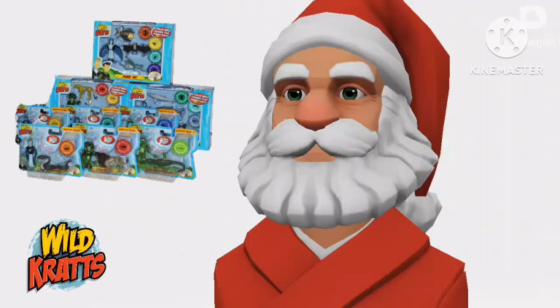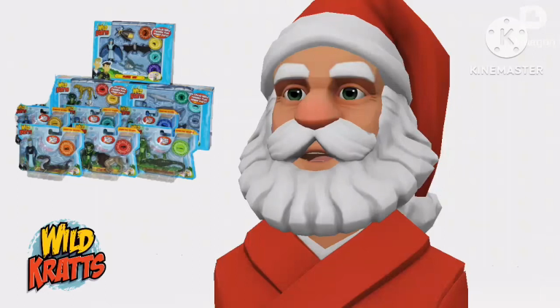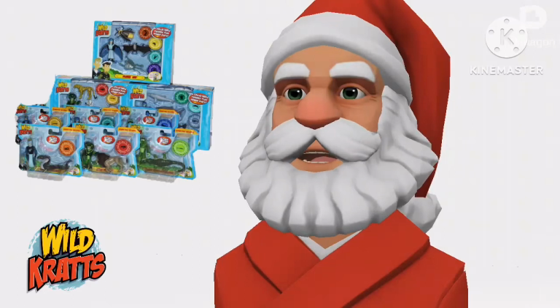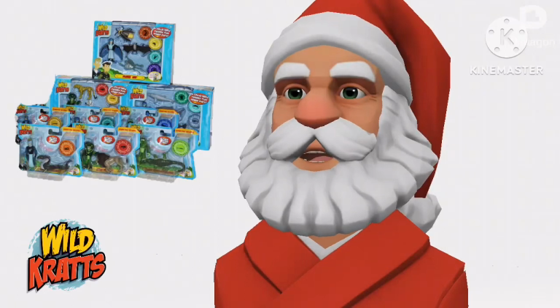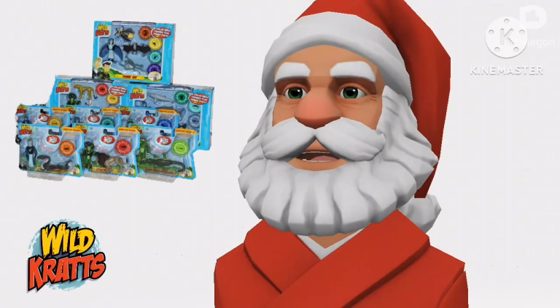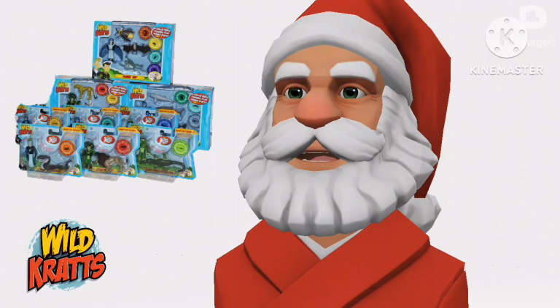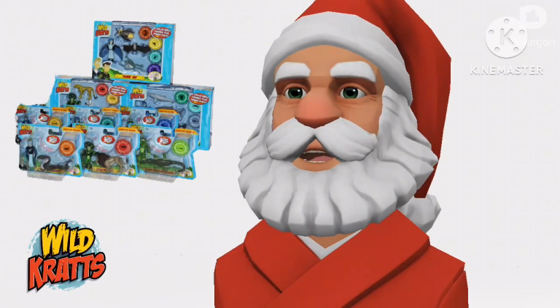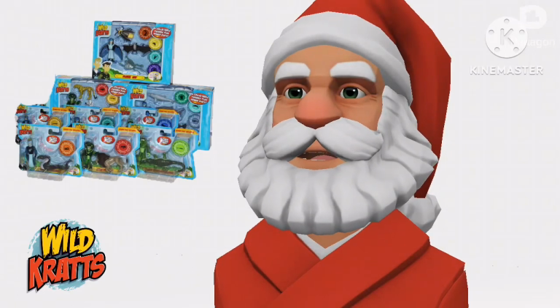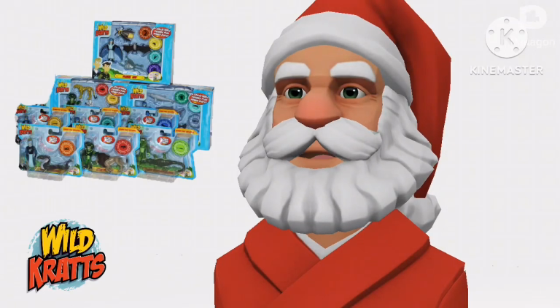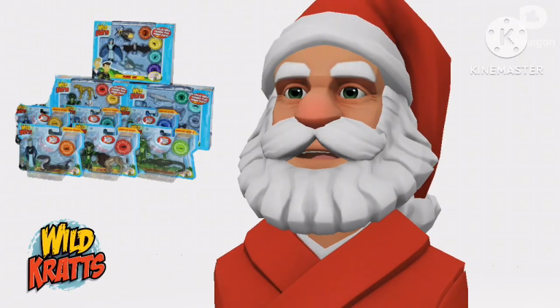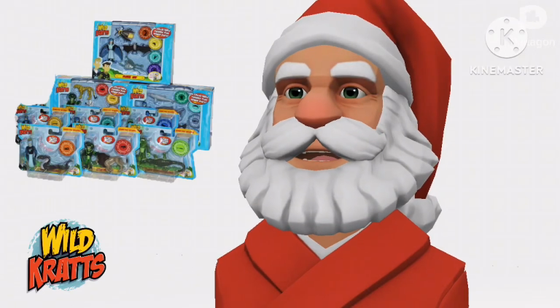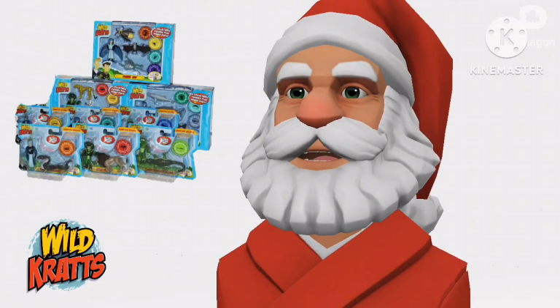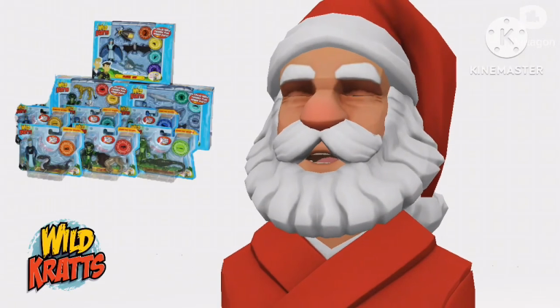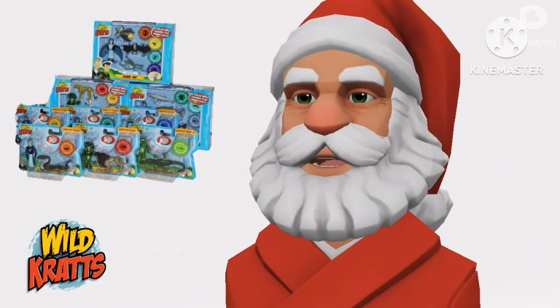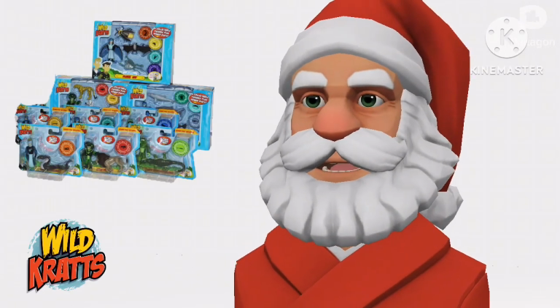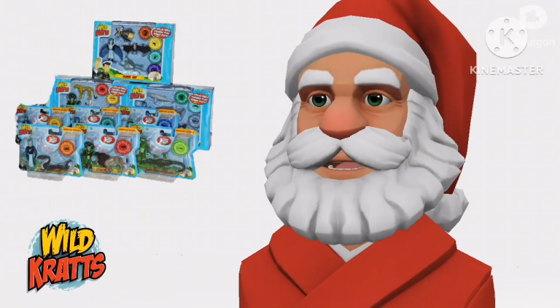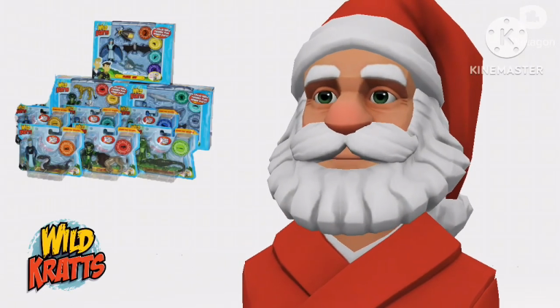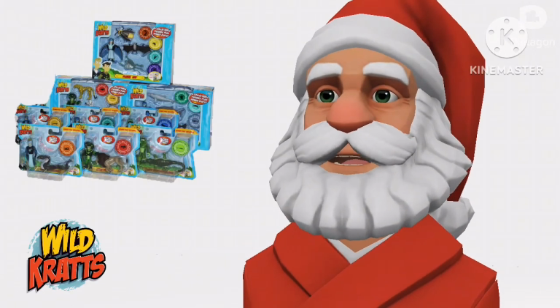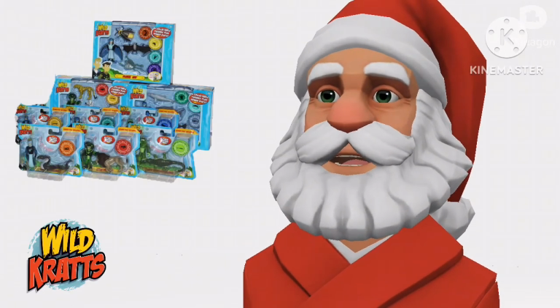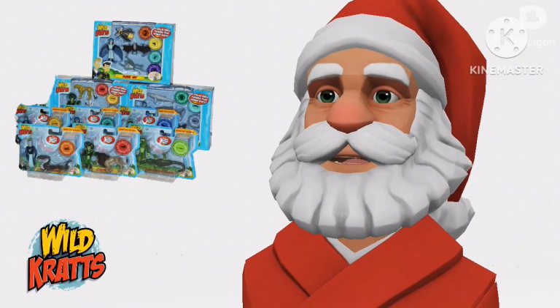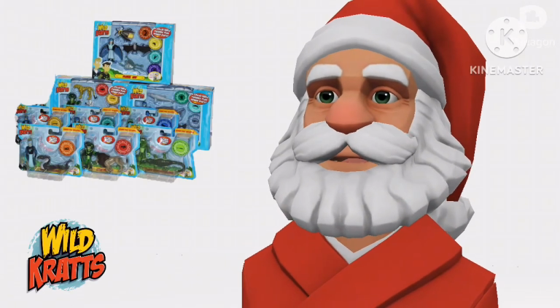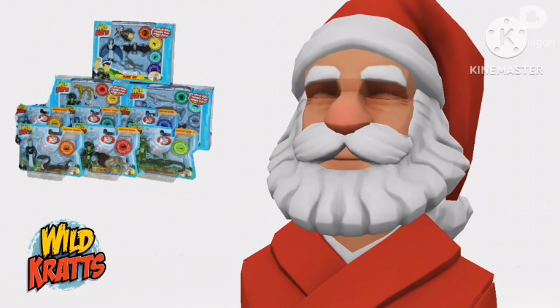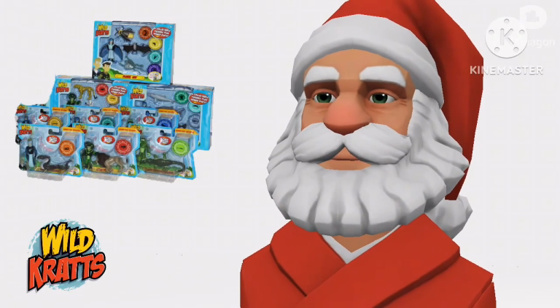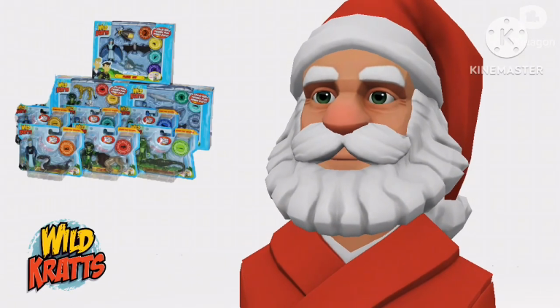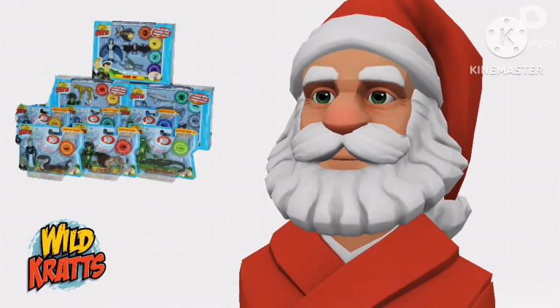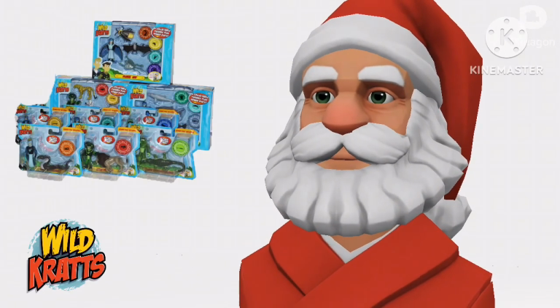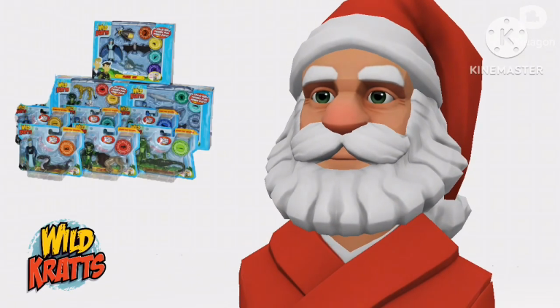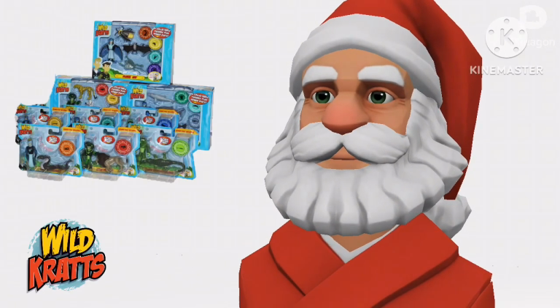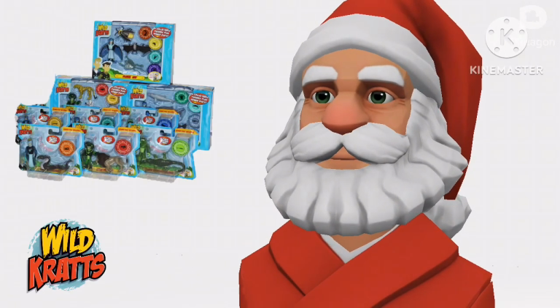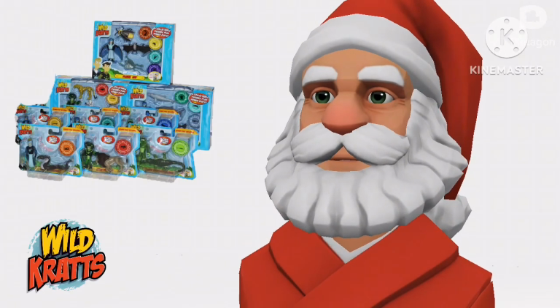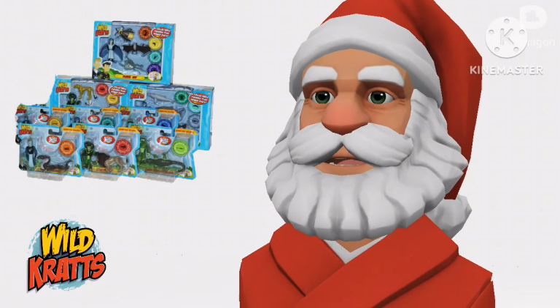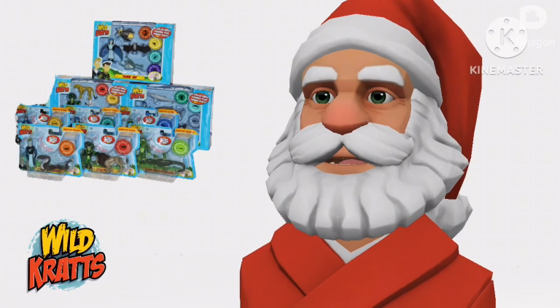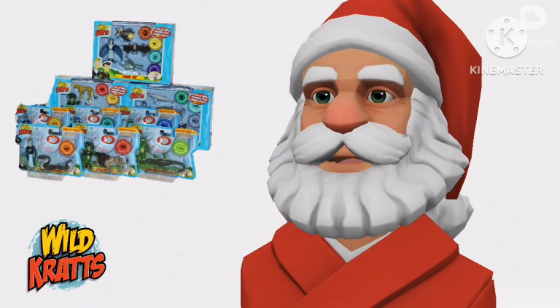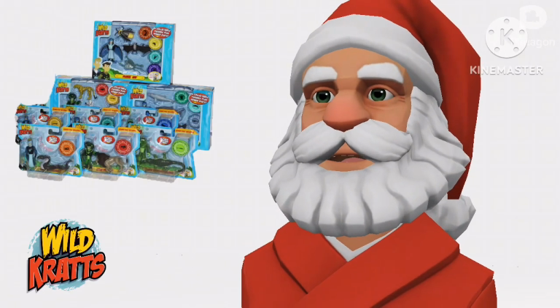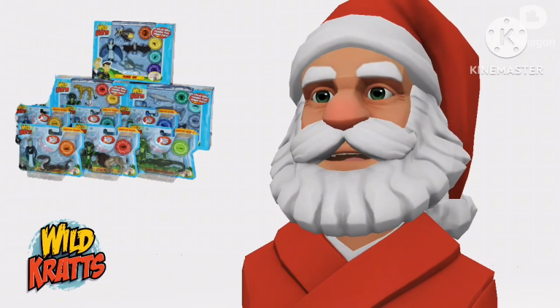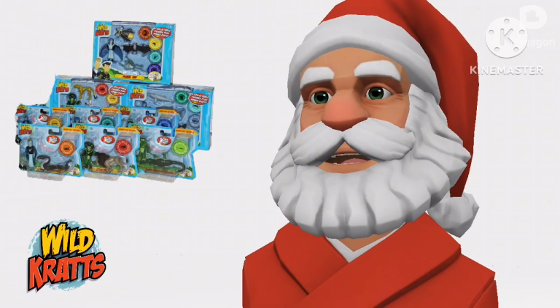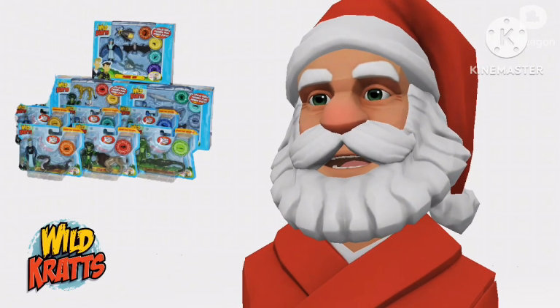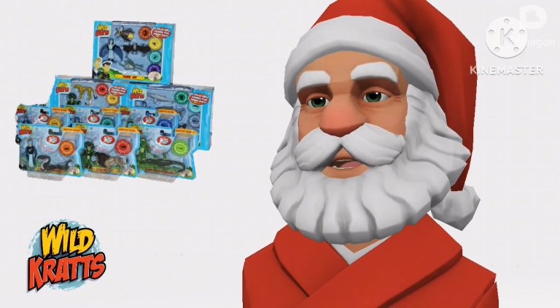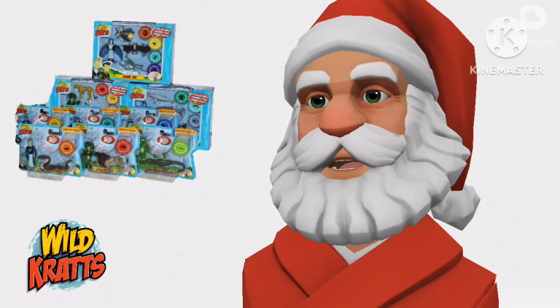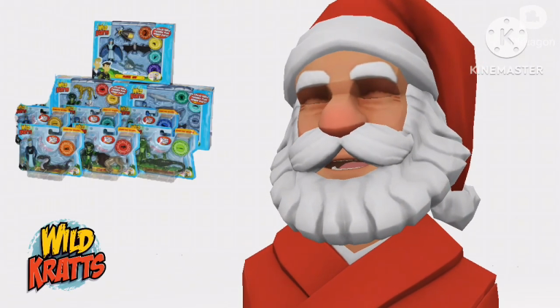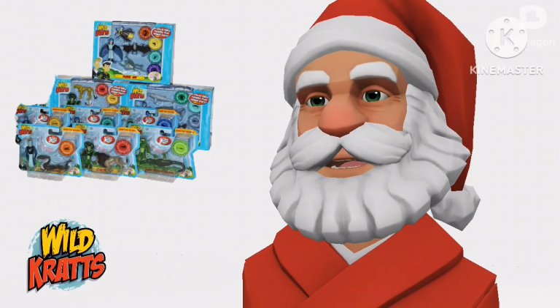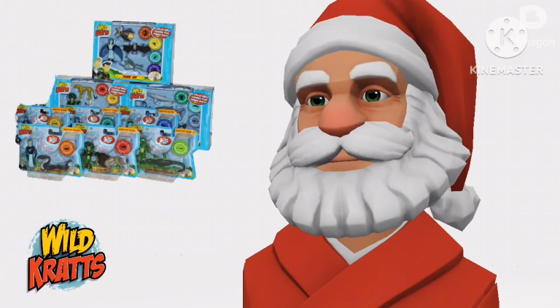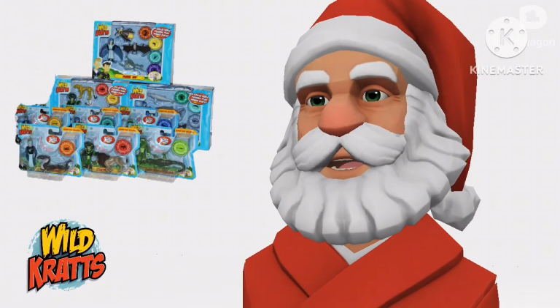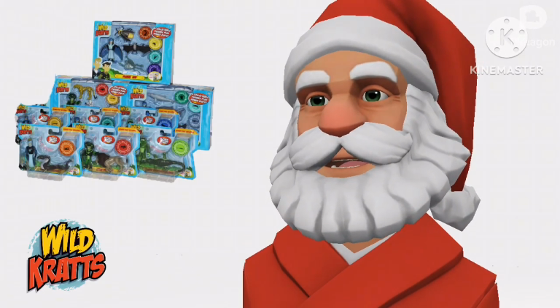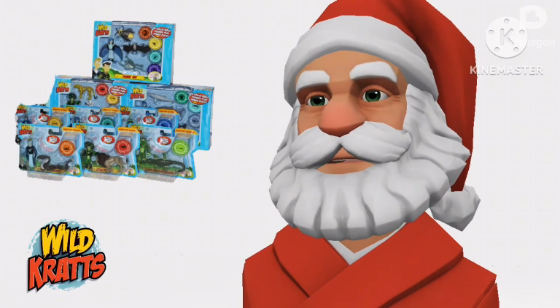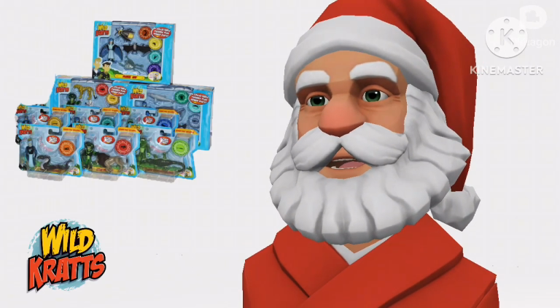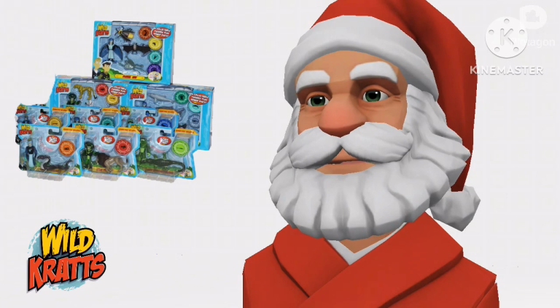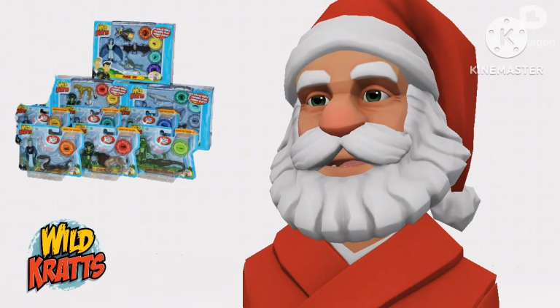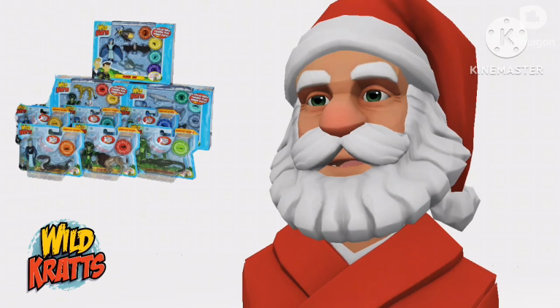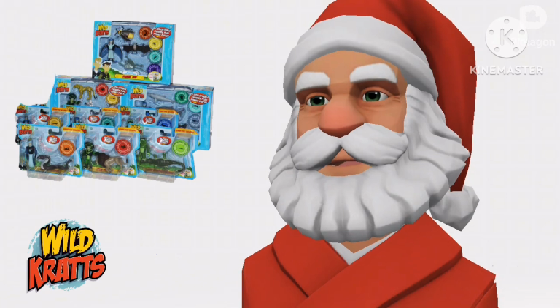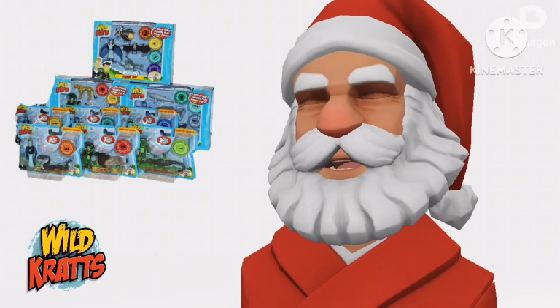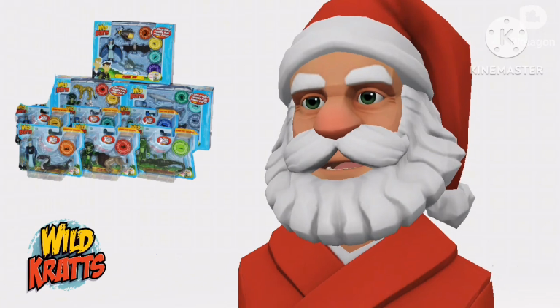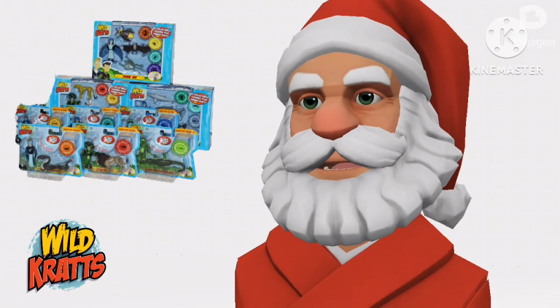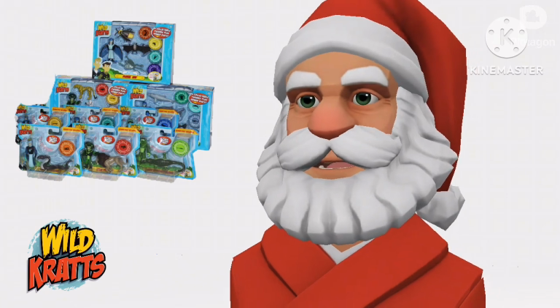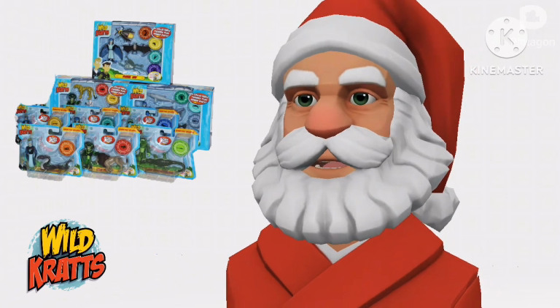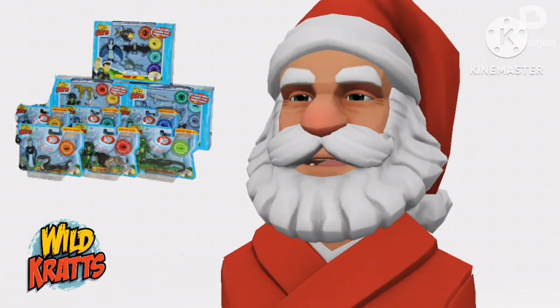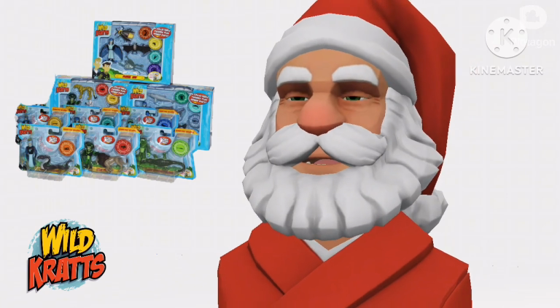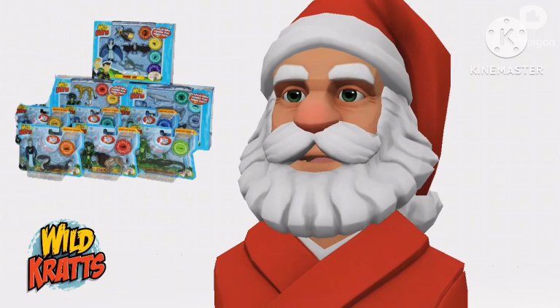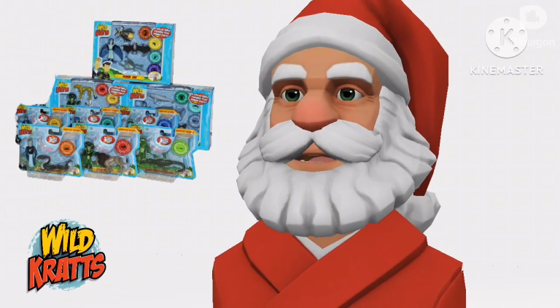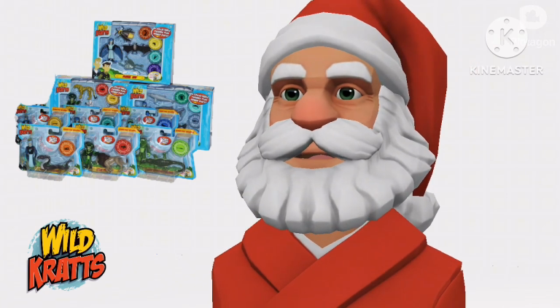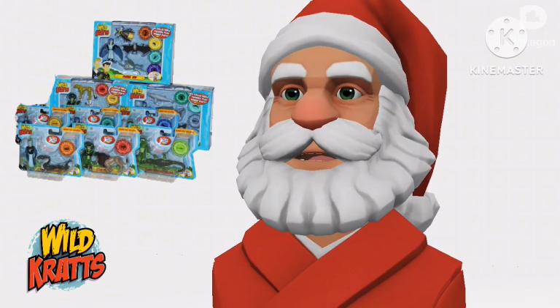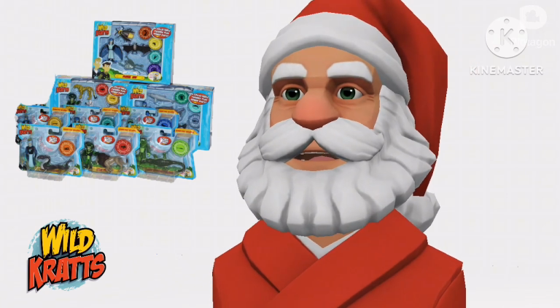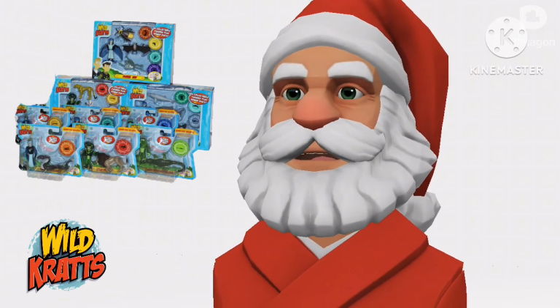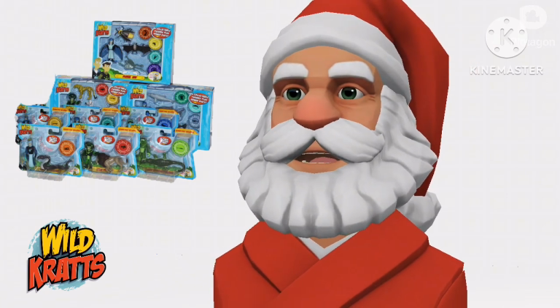Are you ready to activate your Creature Powers? Let's activate our Creature Powers for a brand new episode of Sensus Gifts.